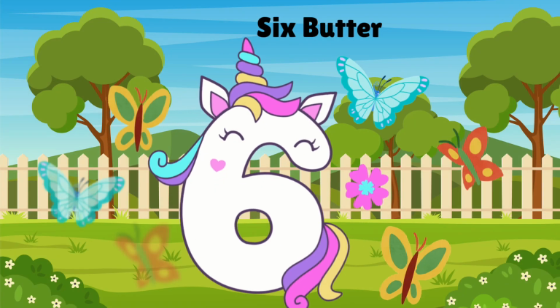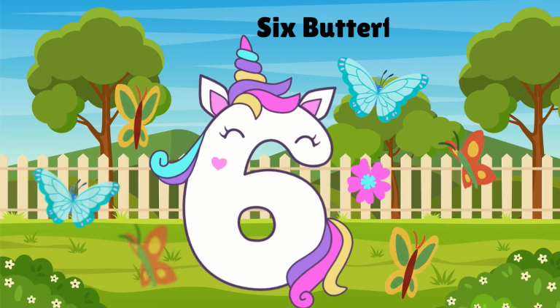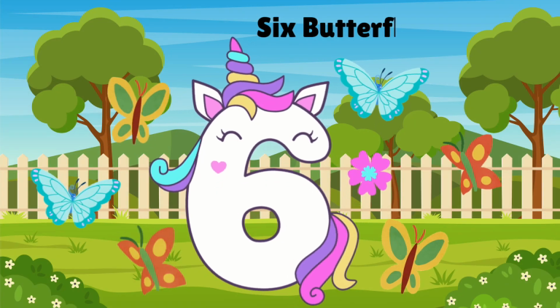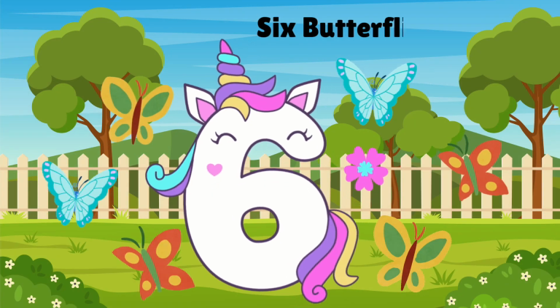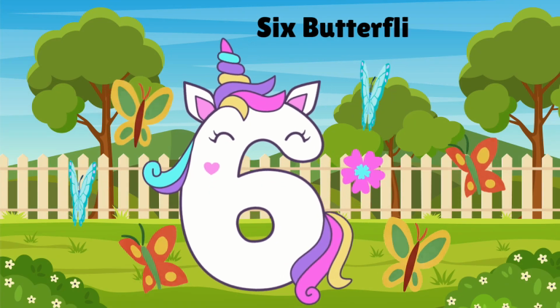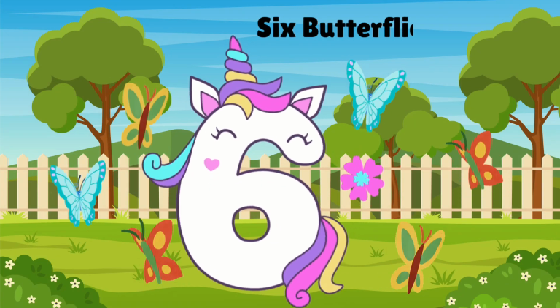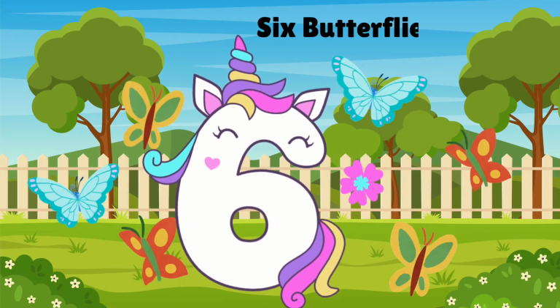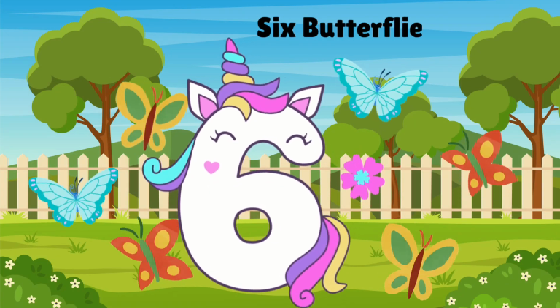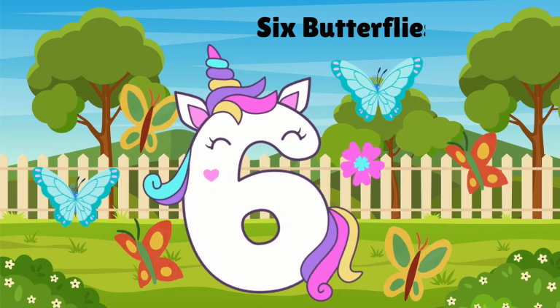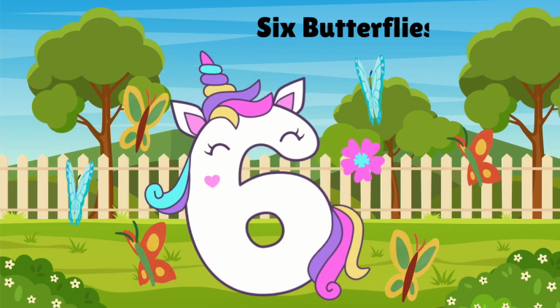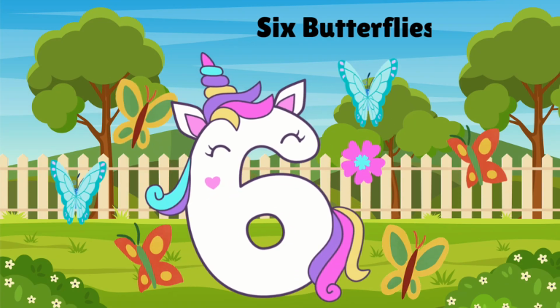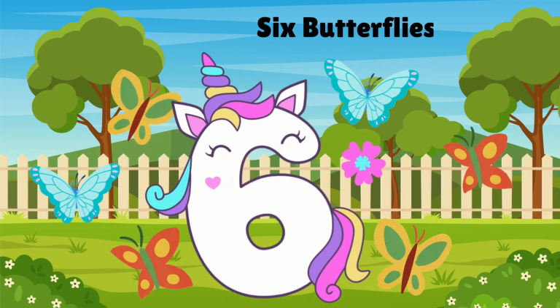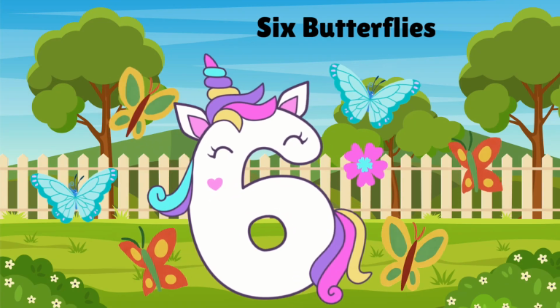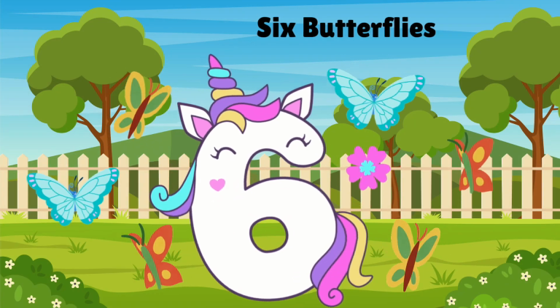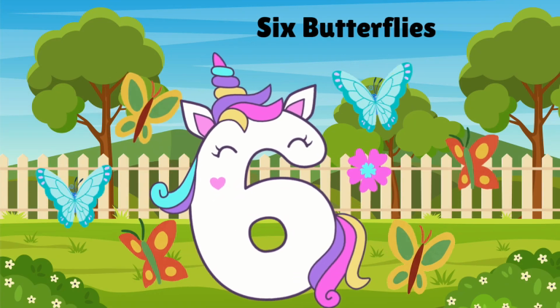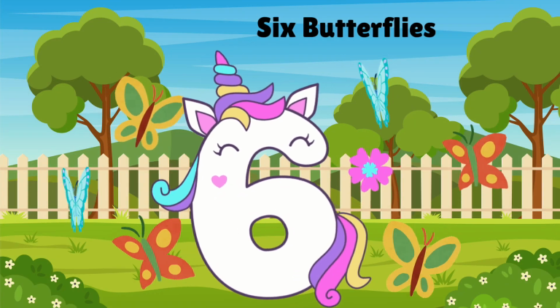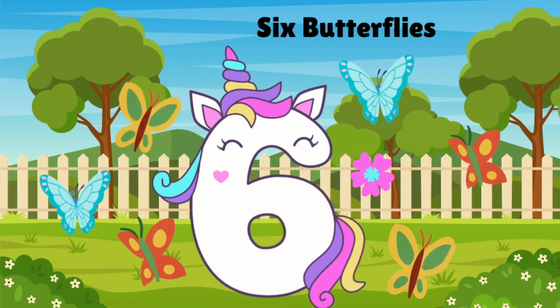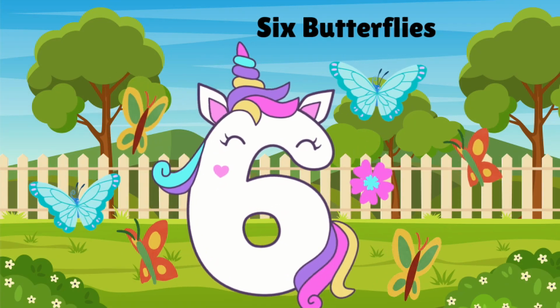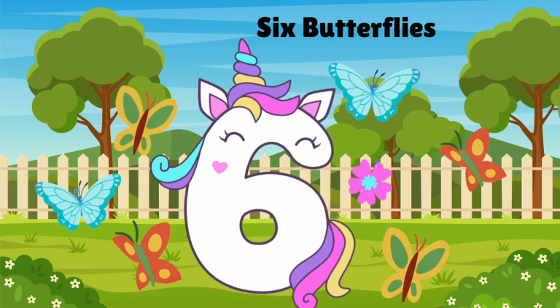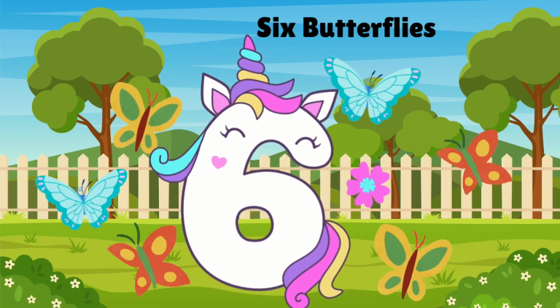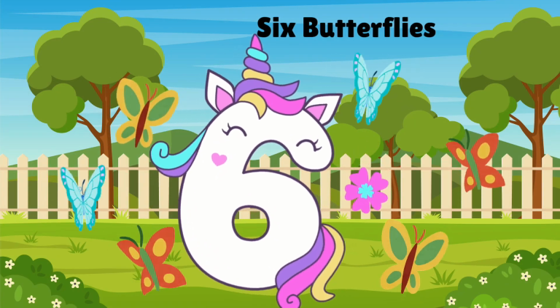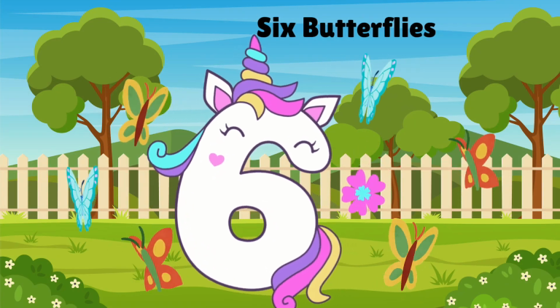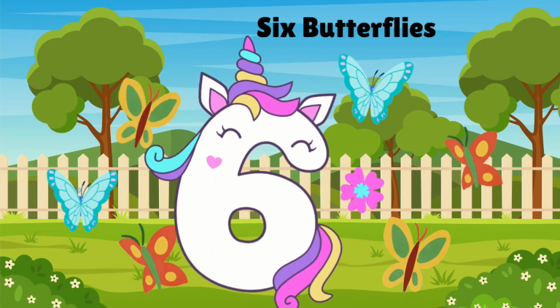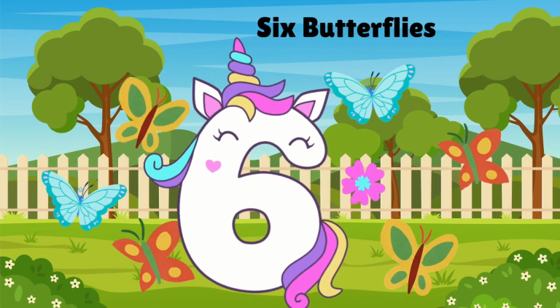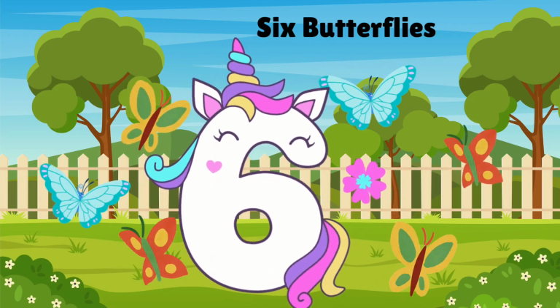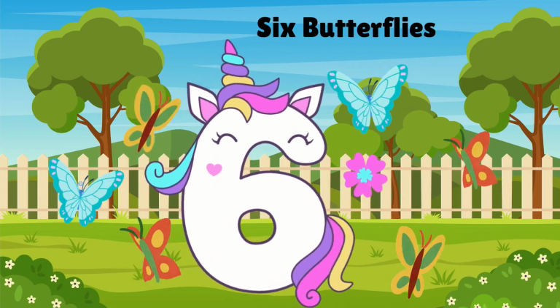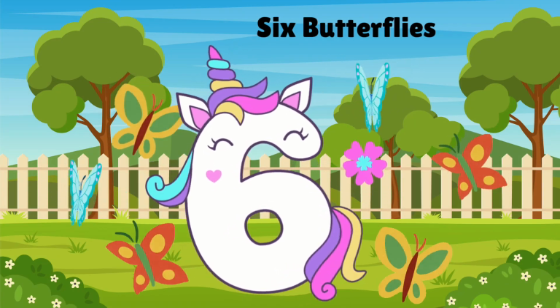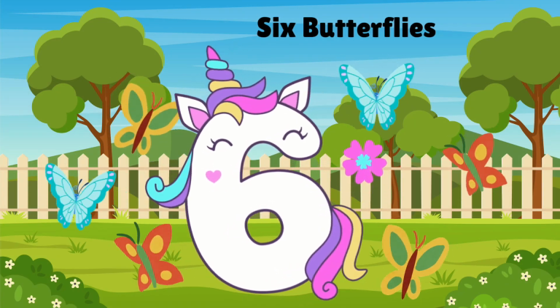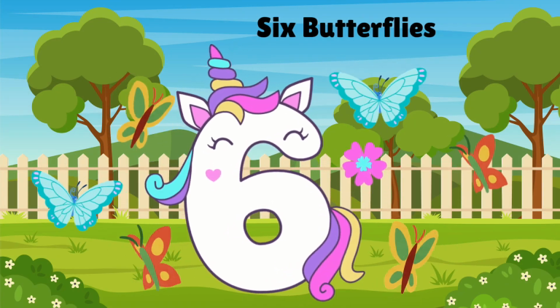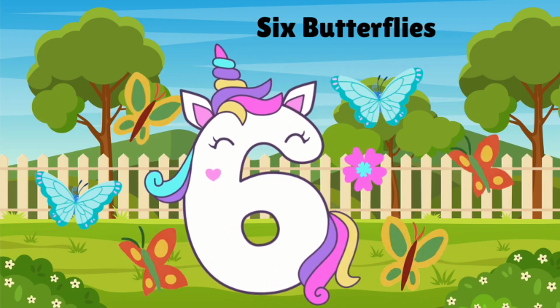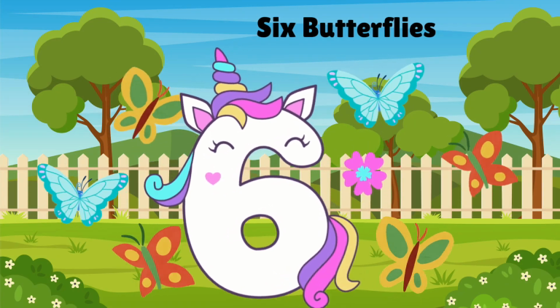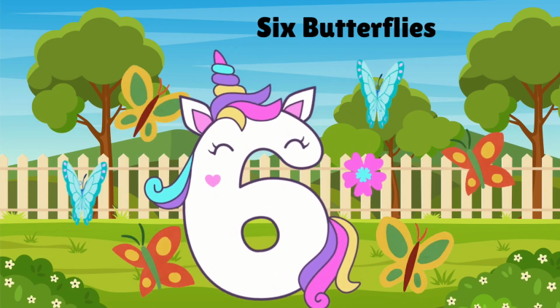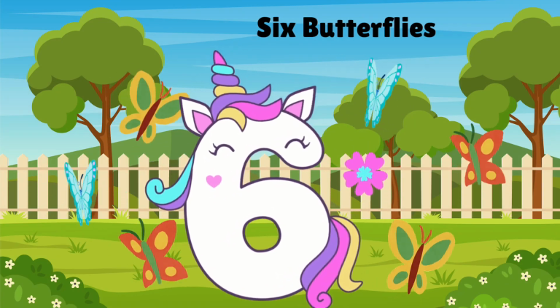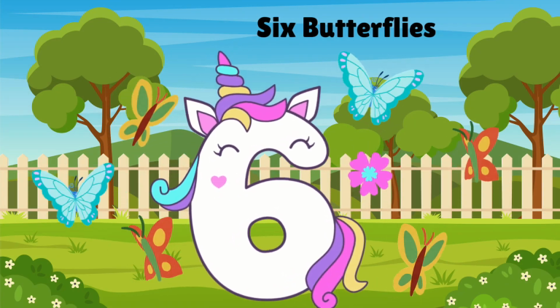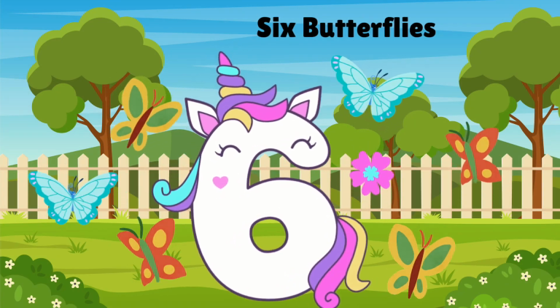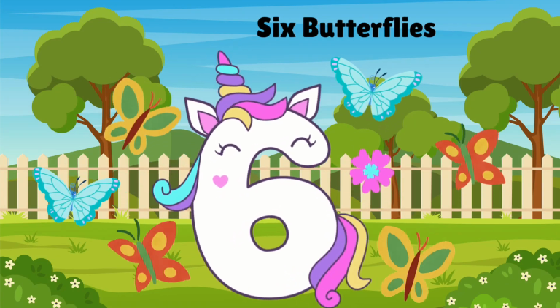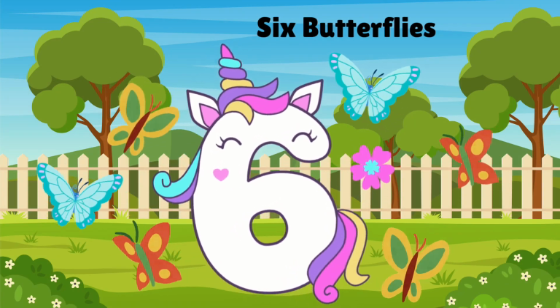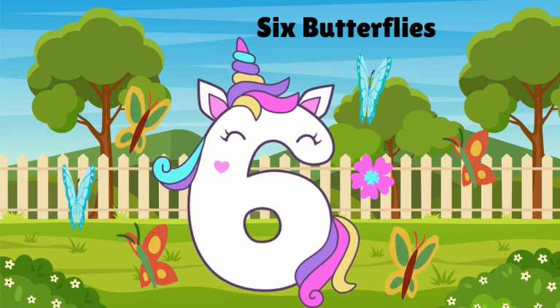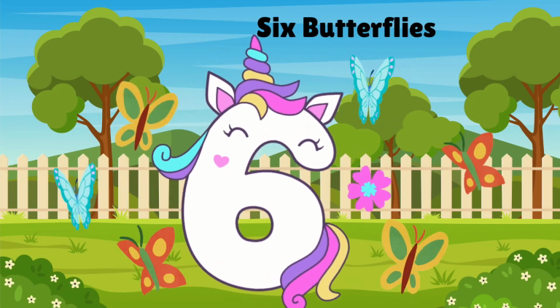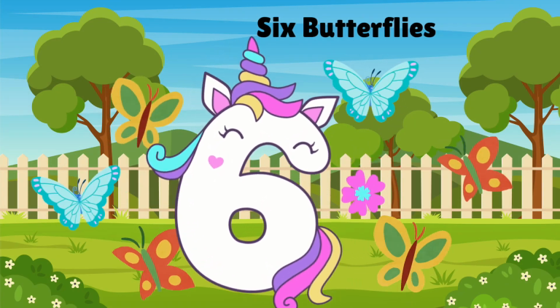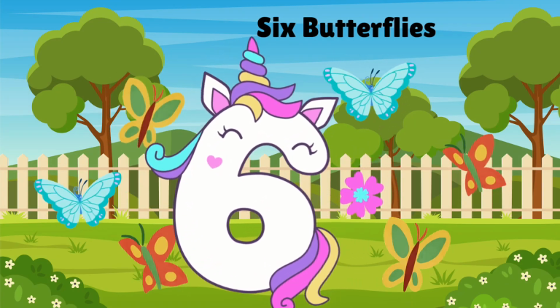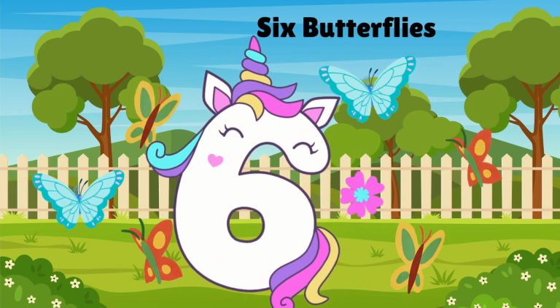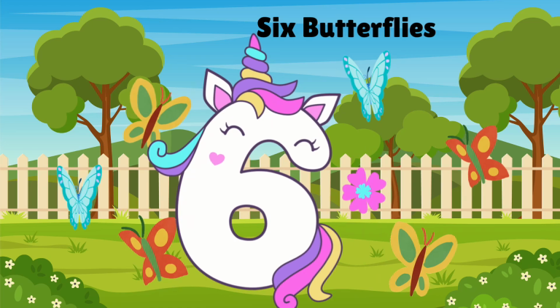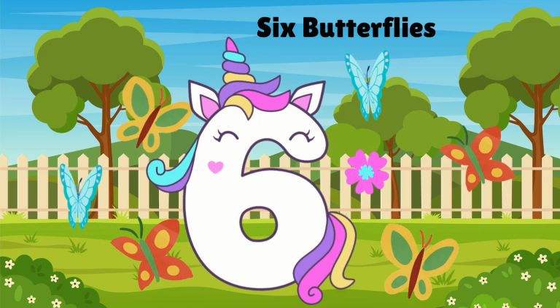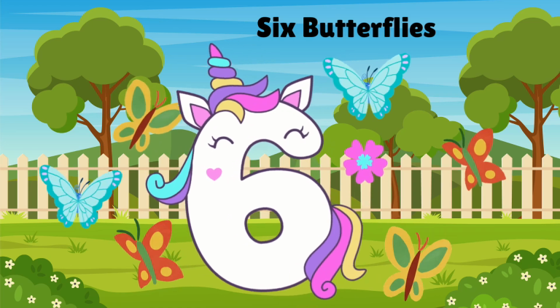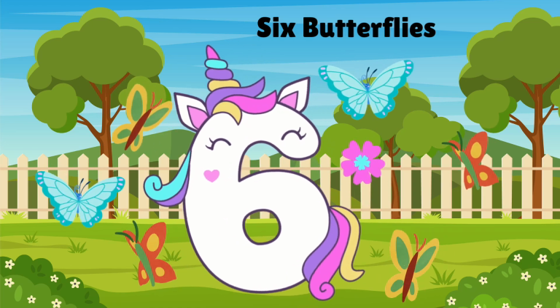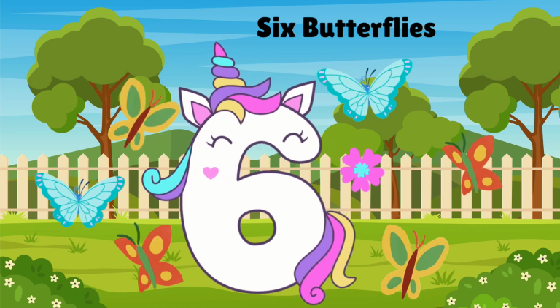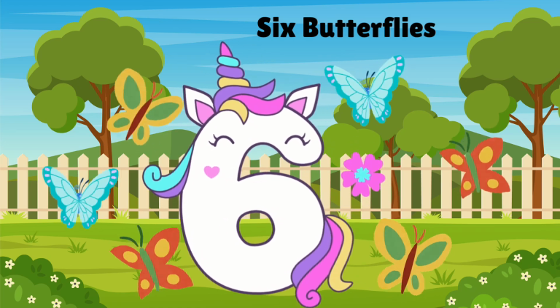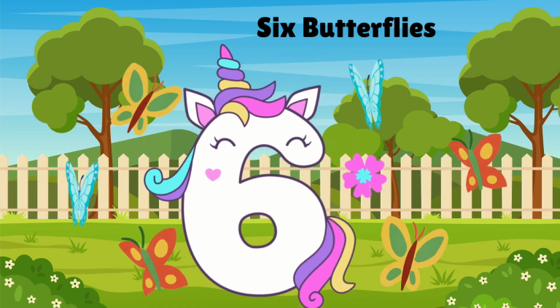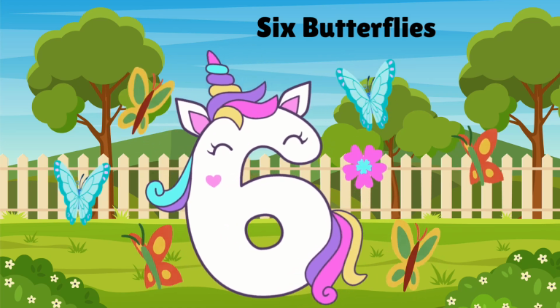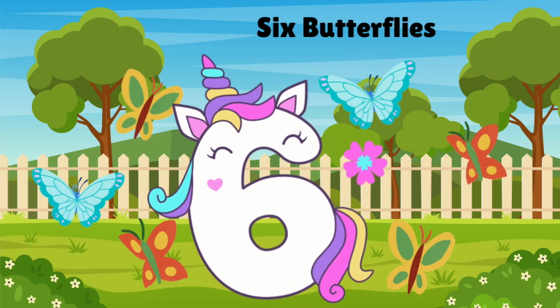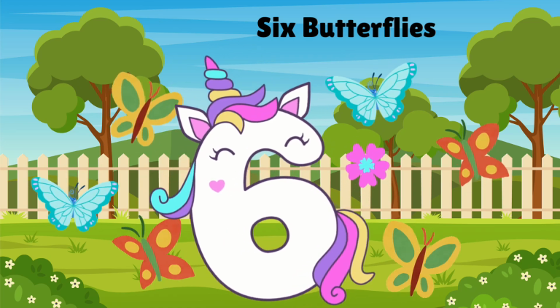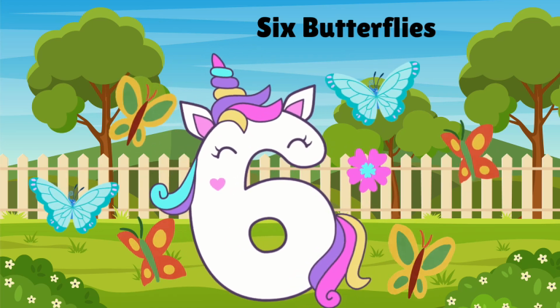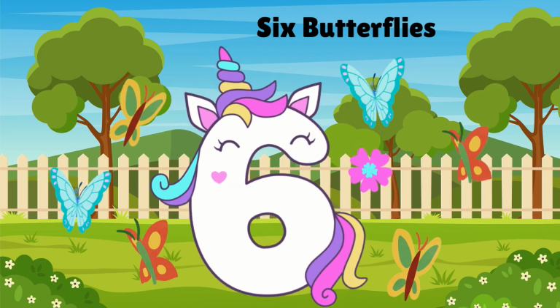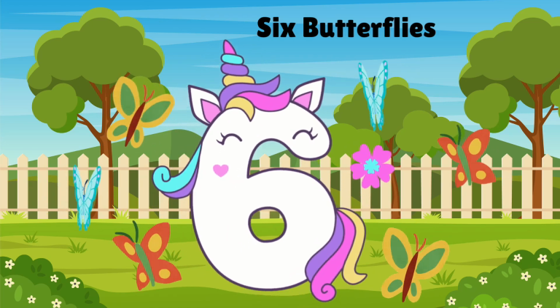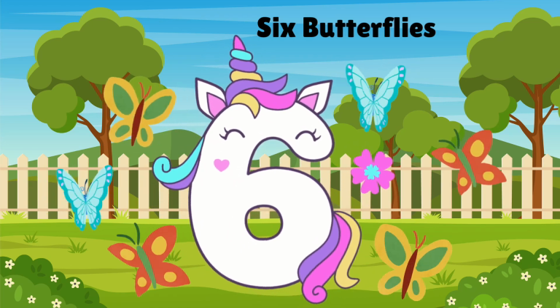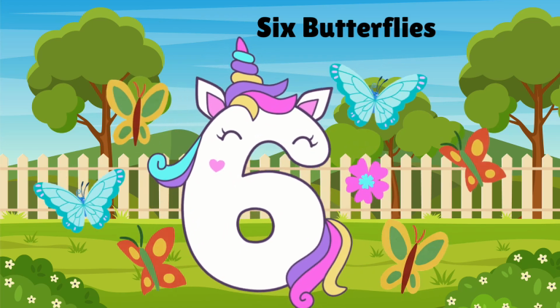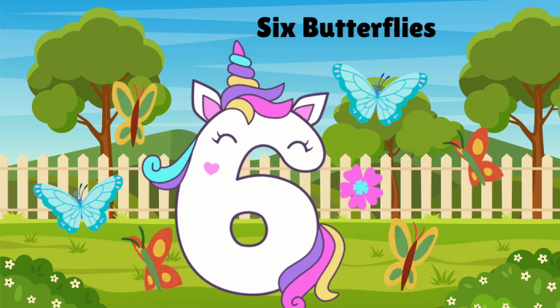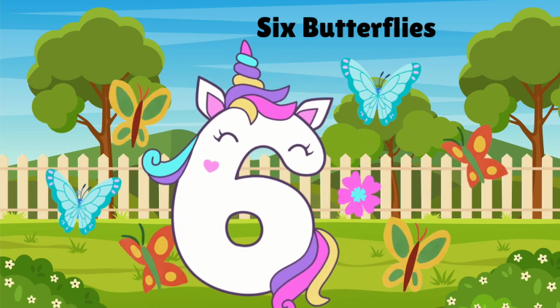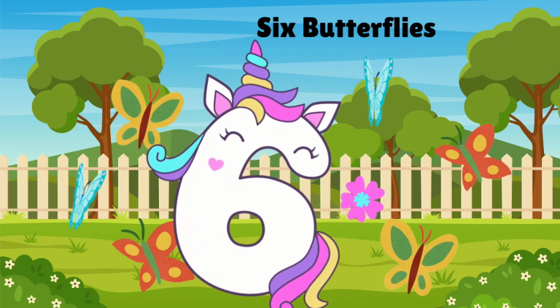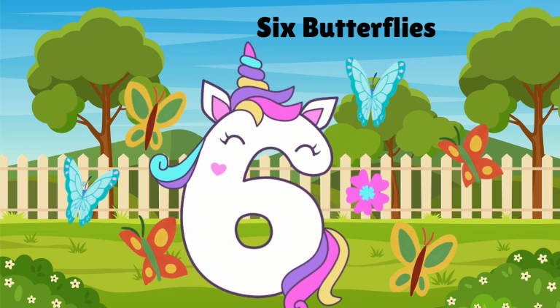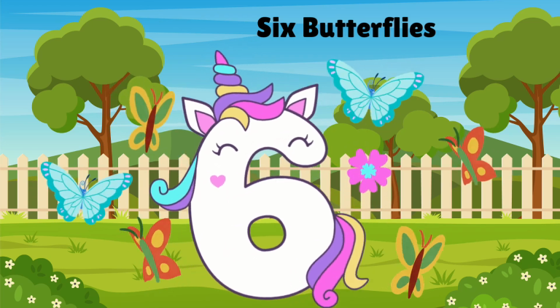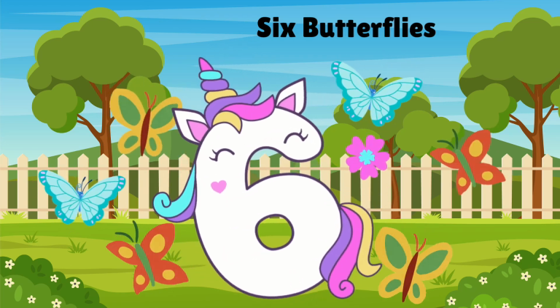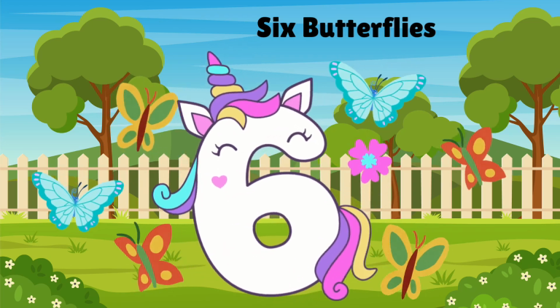Six fluttering butterflies so bright. Count: 1, 2, 3, 4, 5, 6.